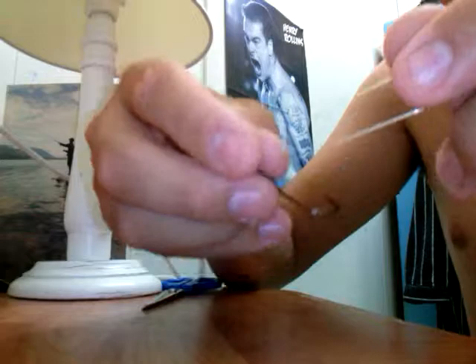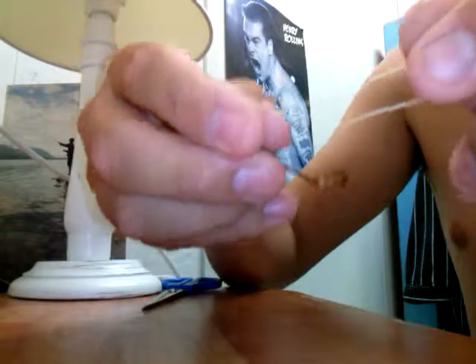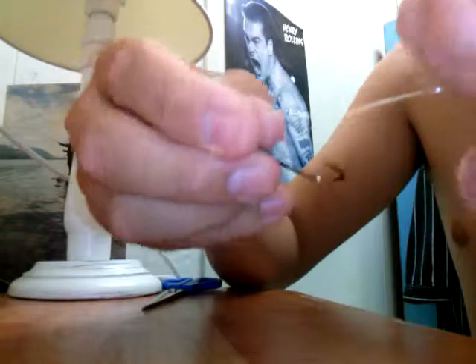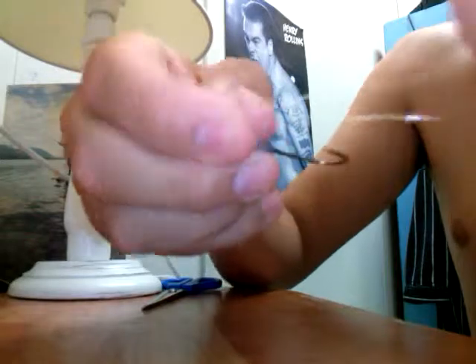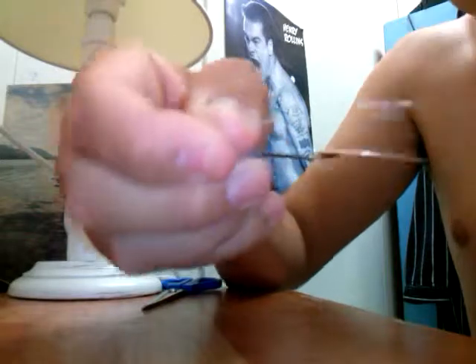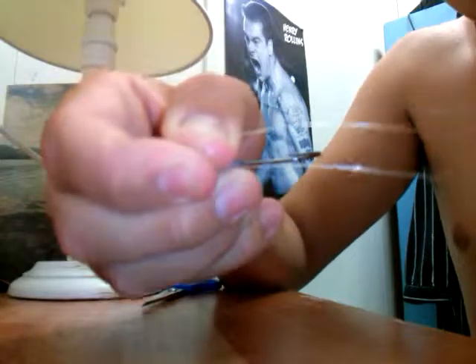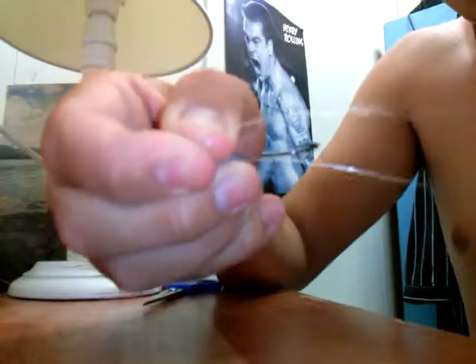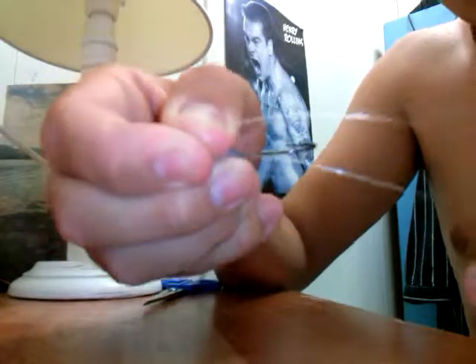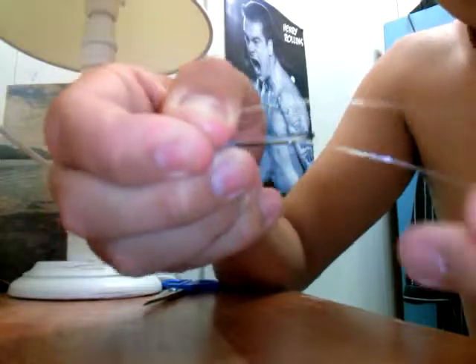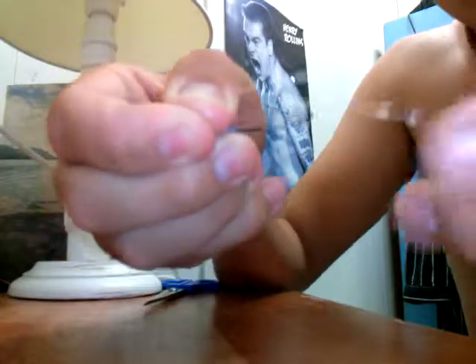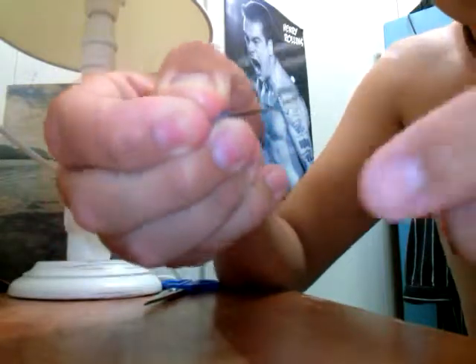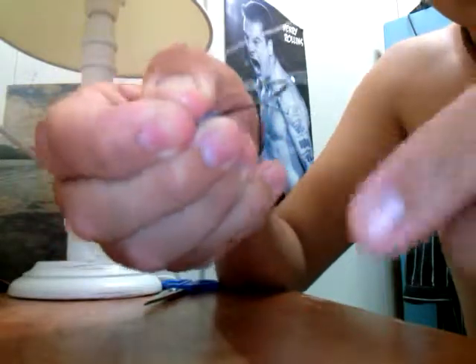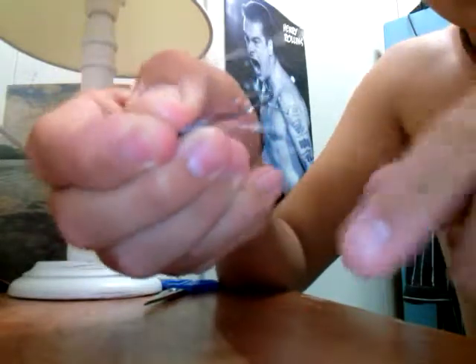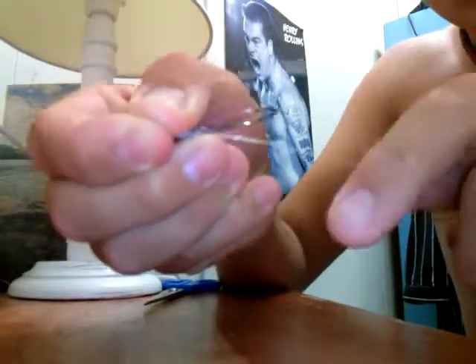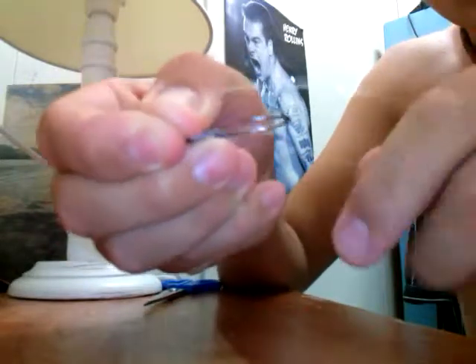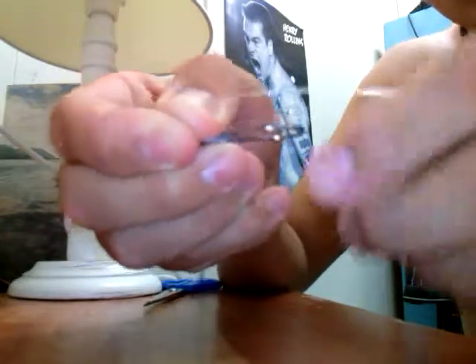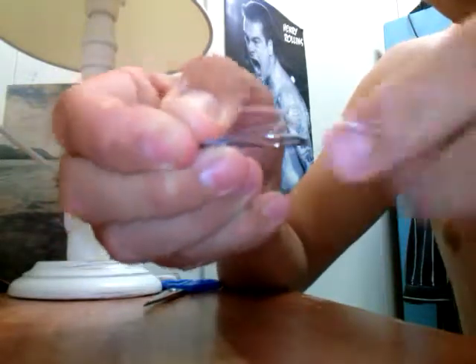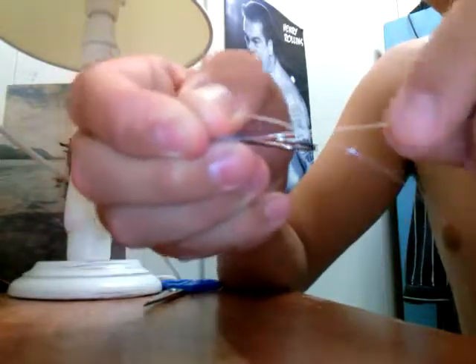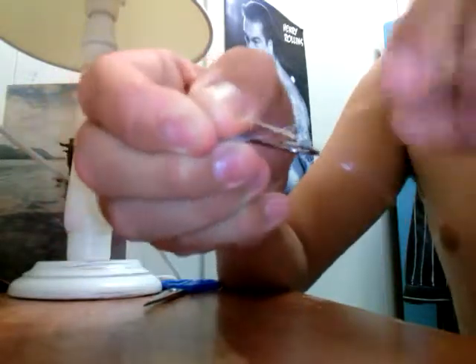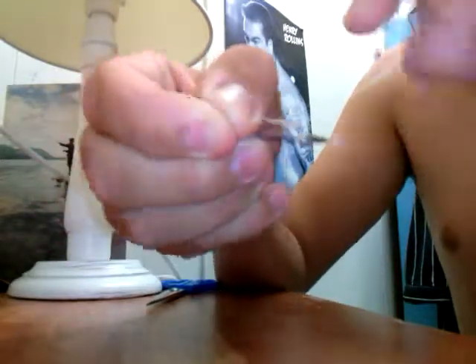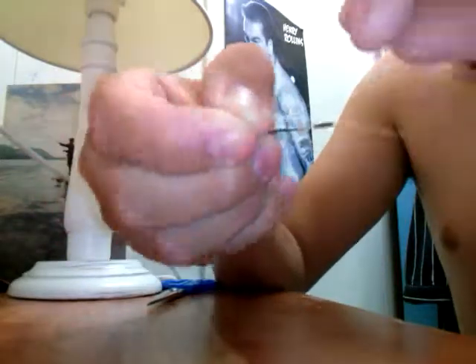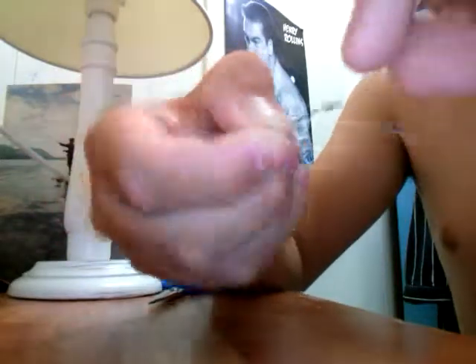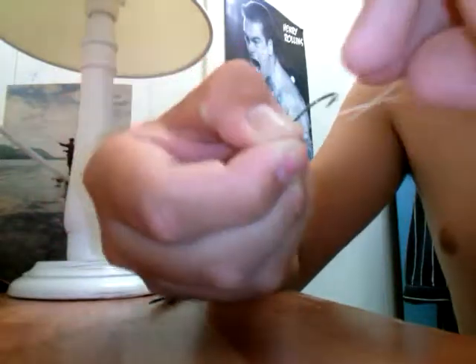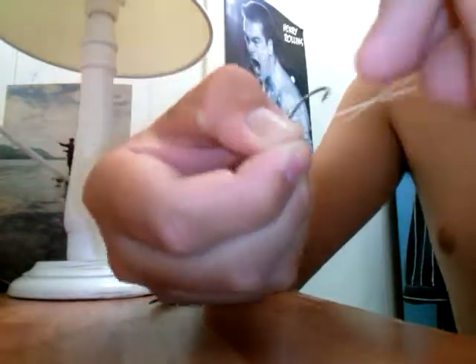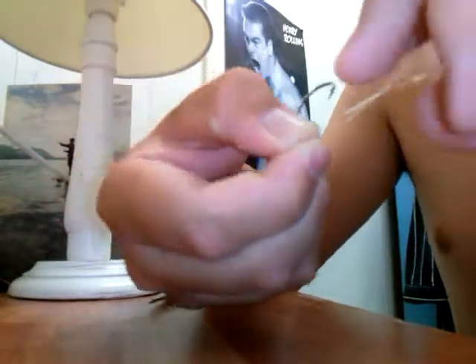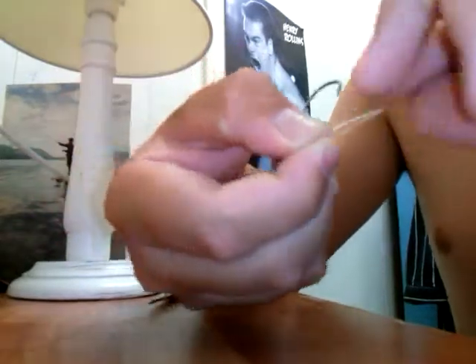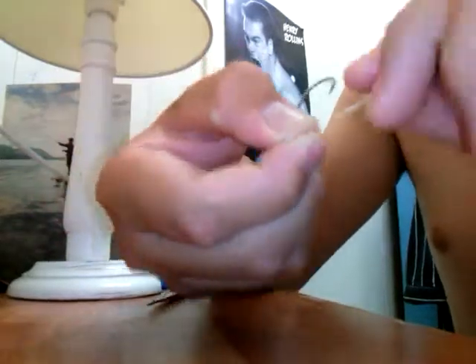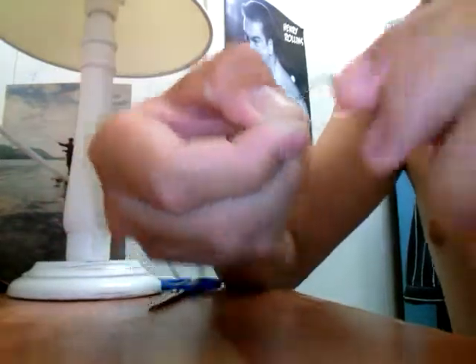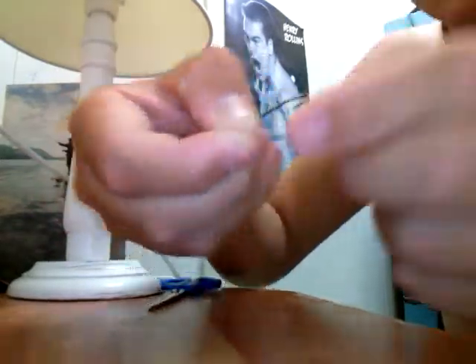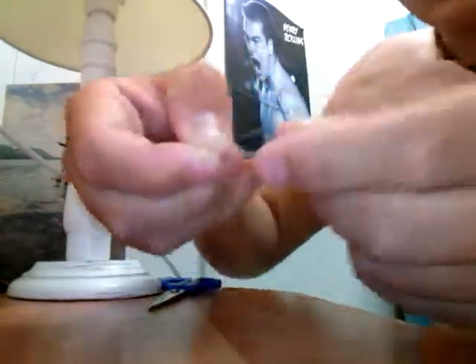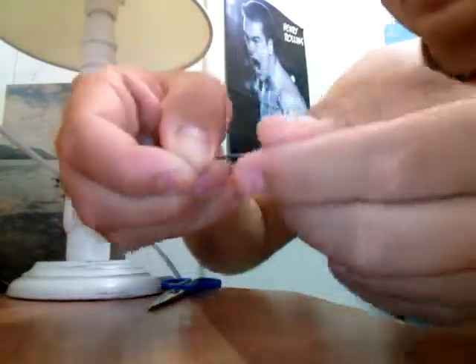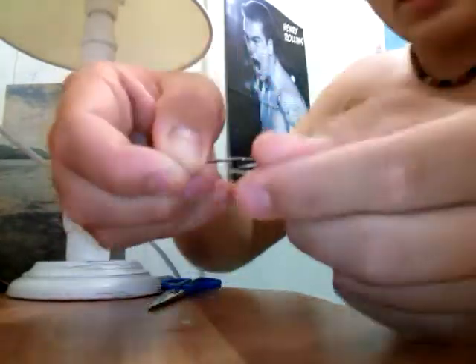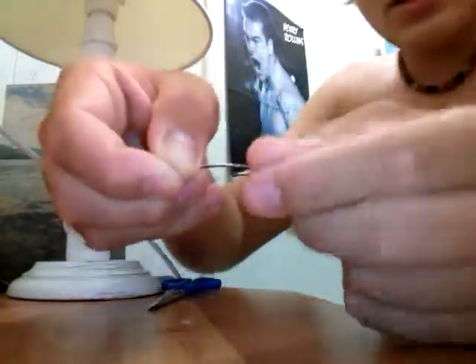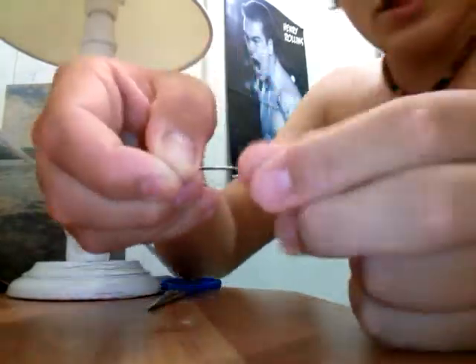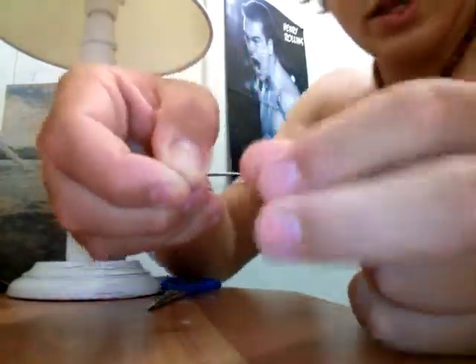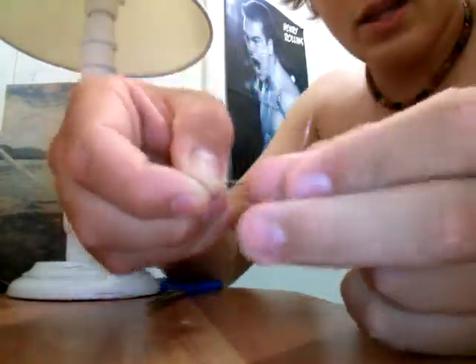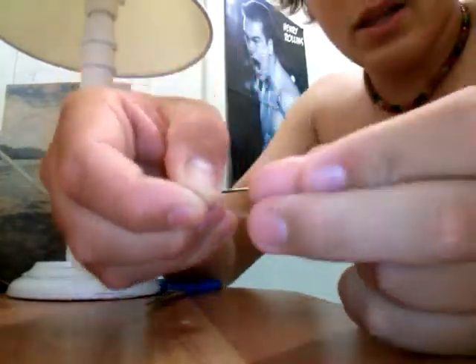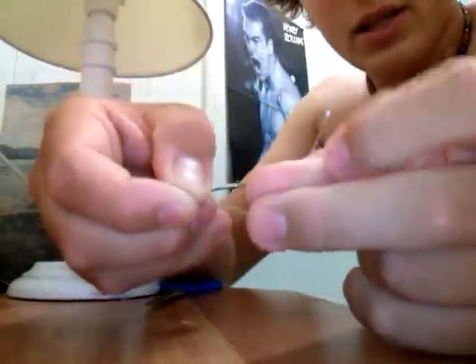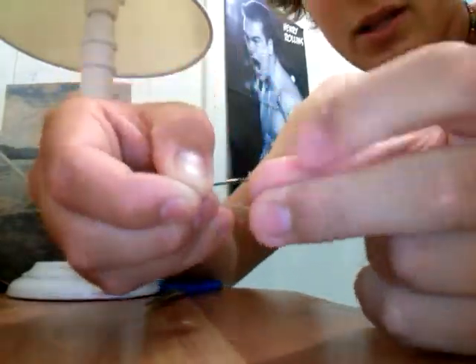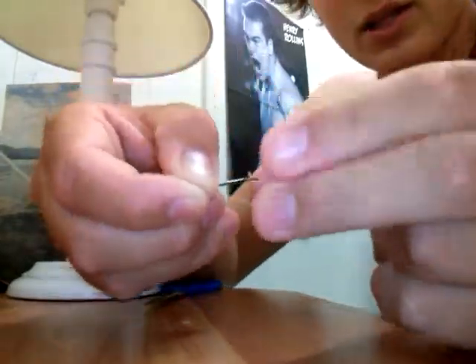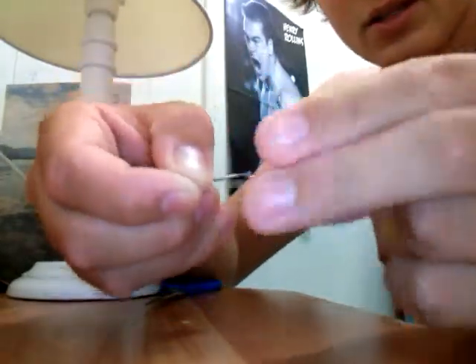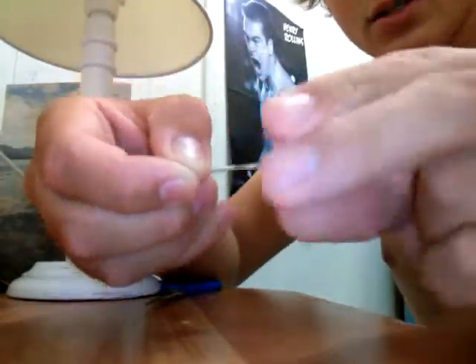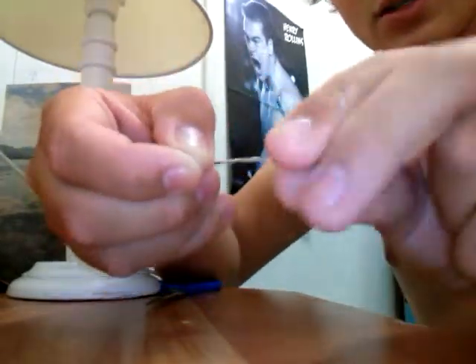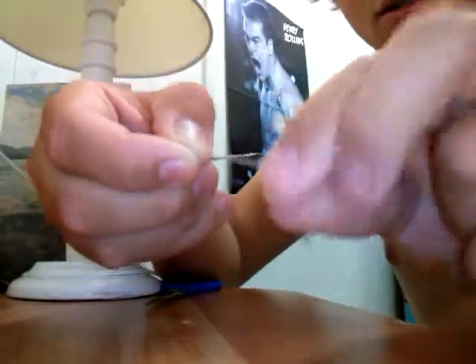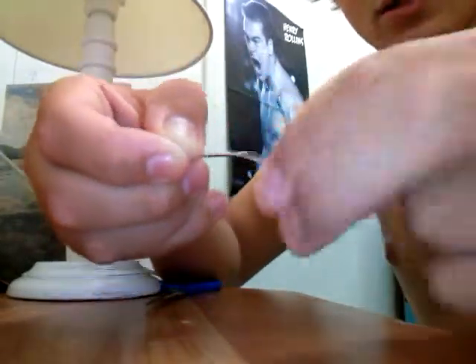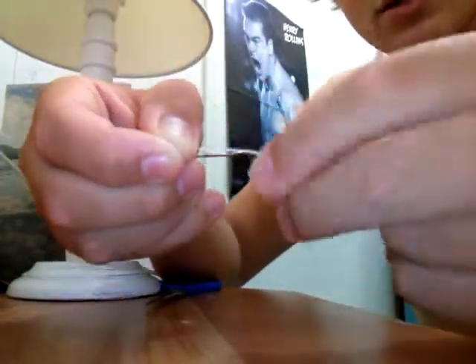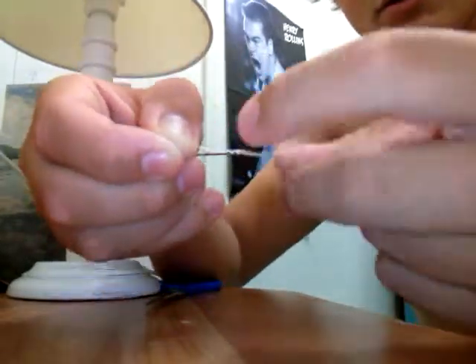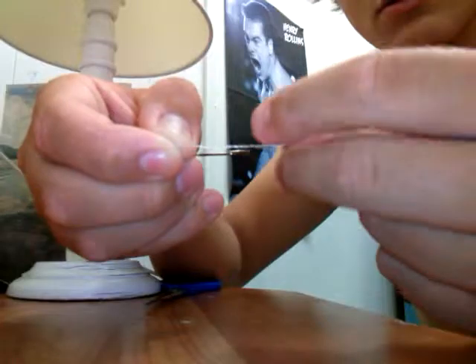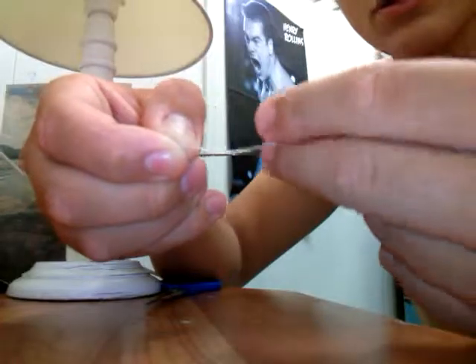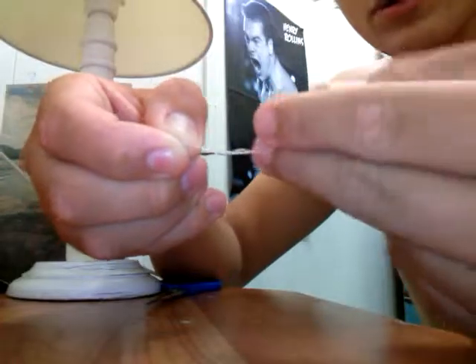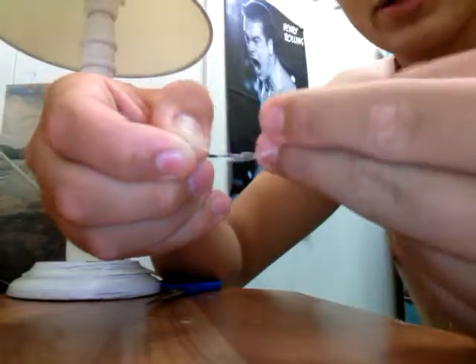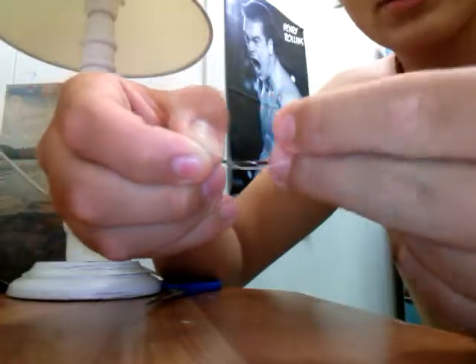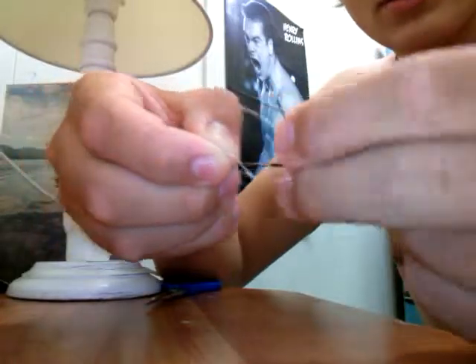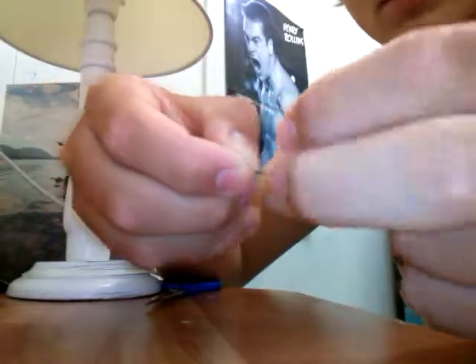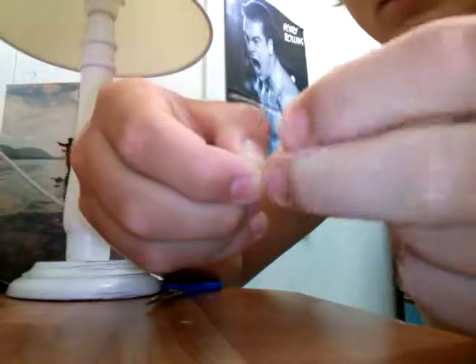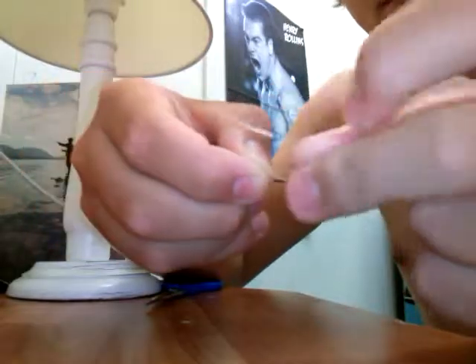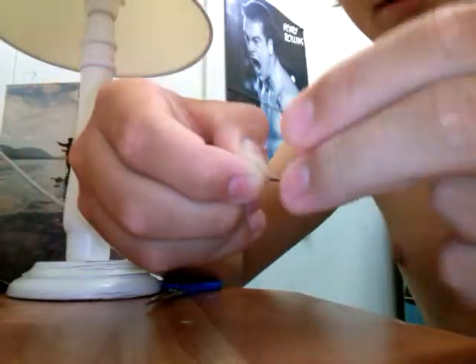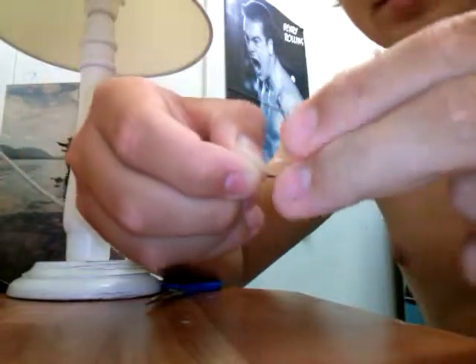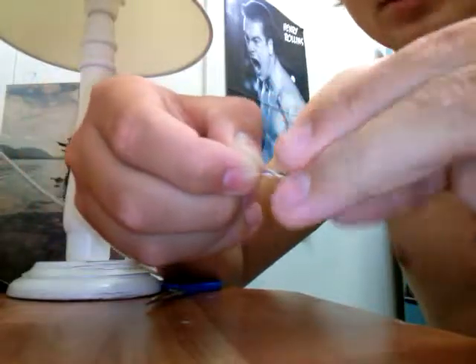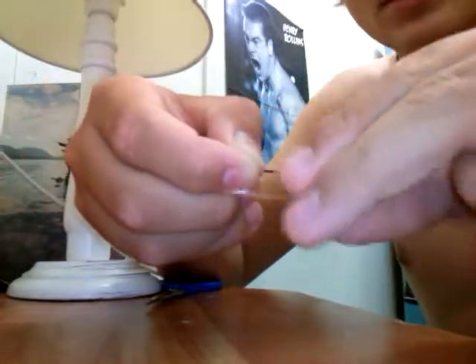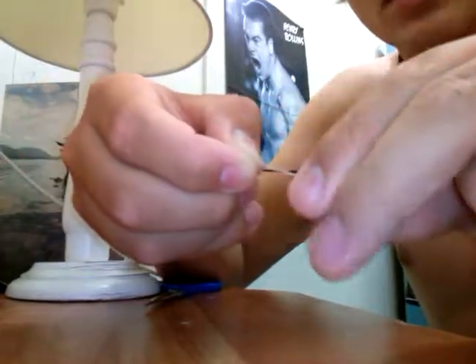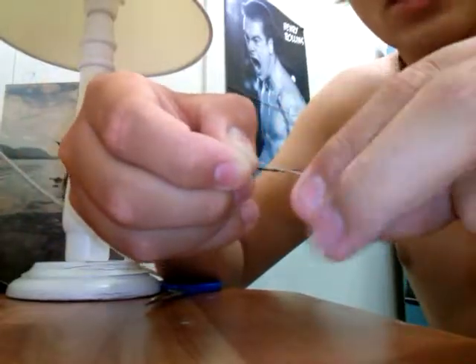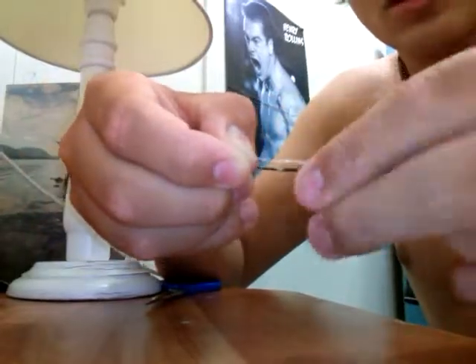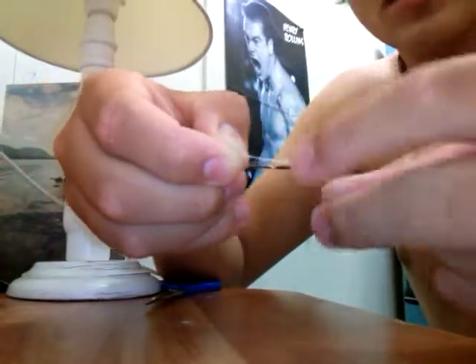Pinch the granny knot, get the leader like this and just twist 5 or 6 times.